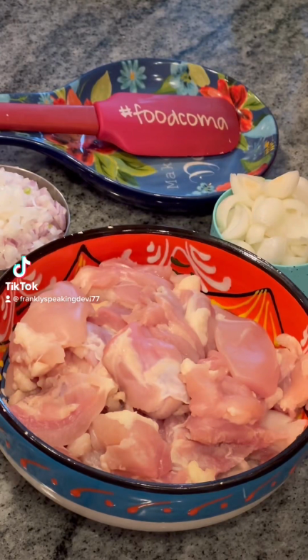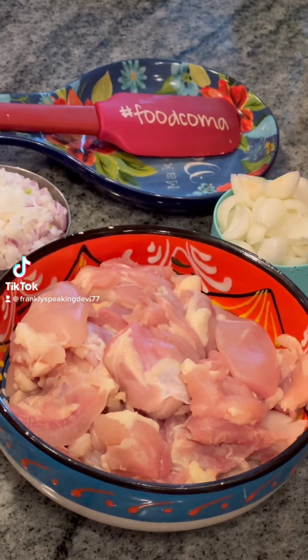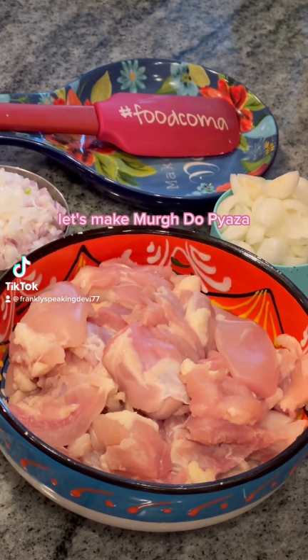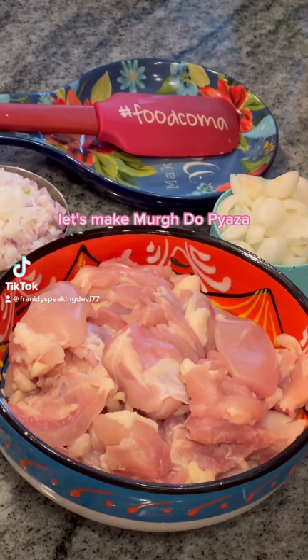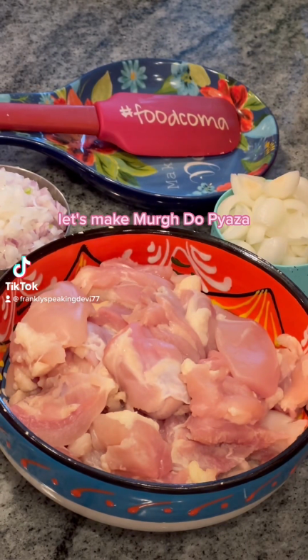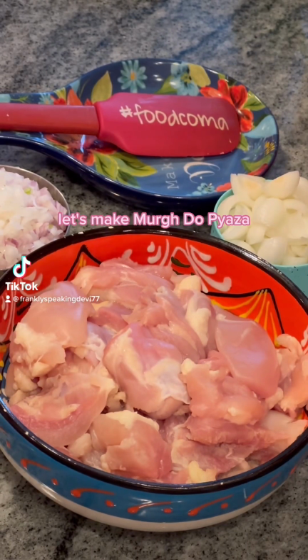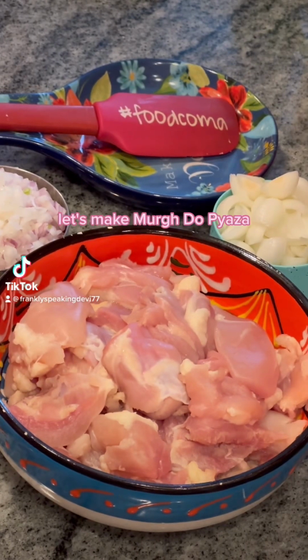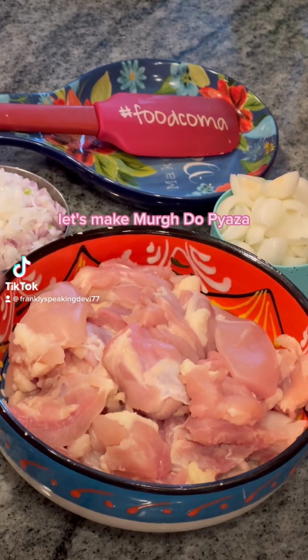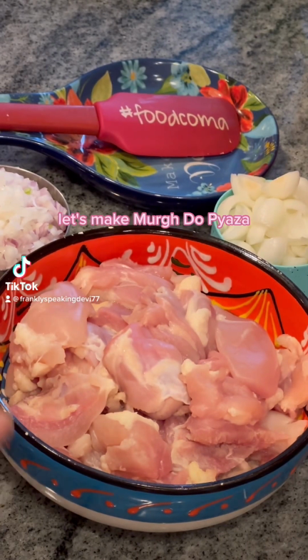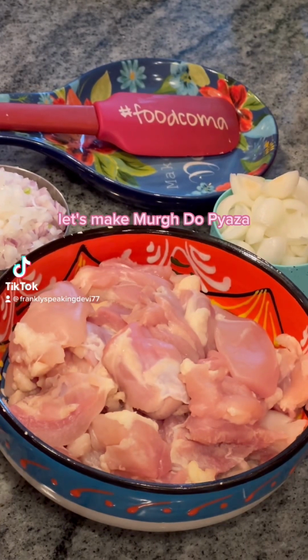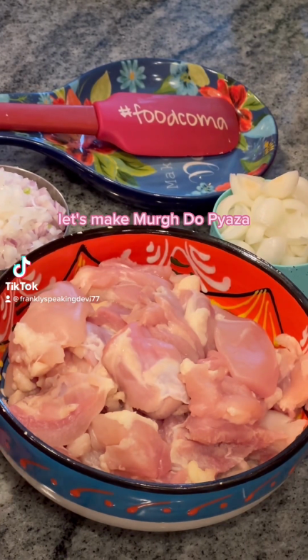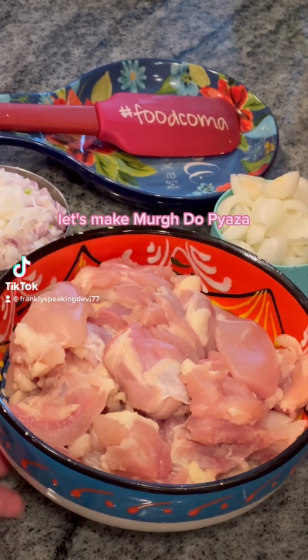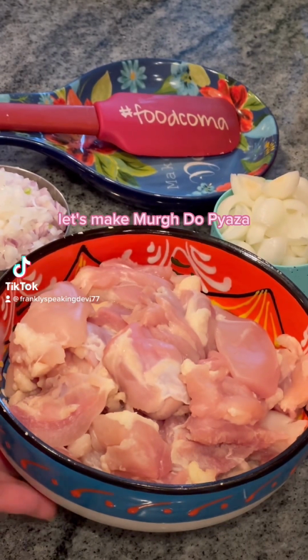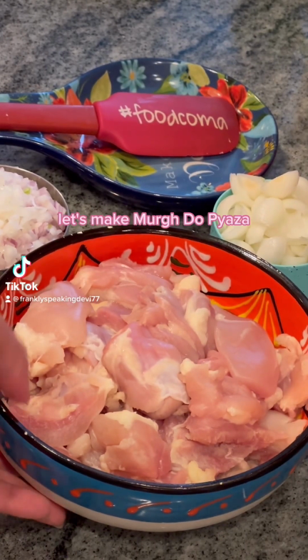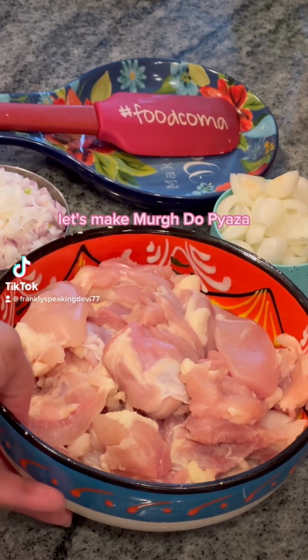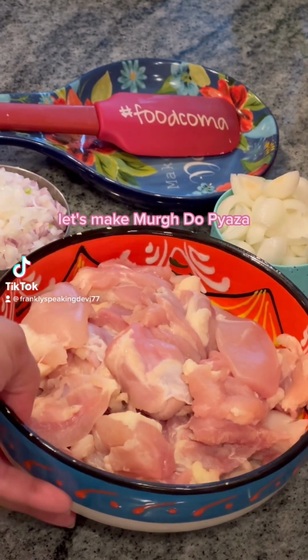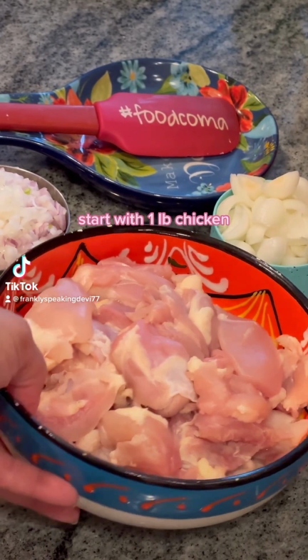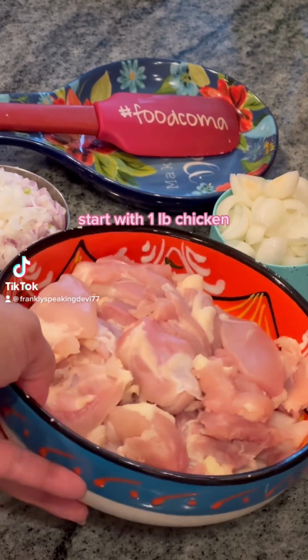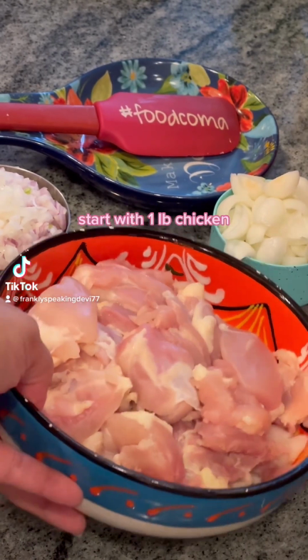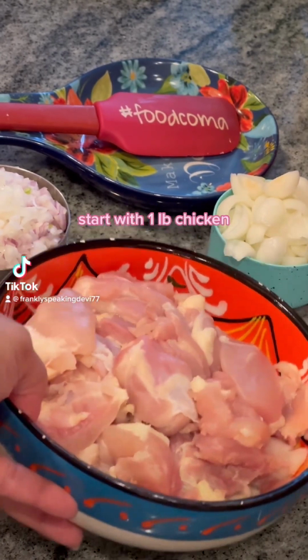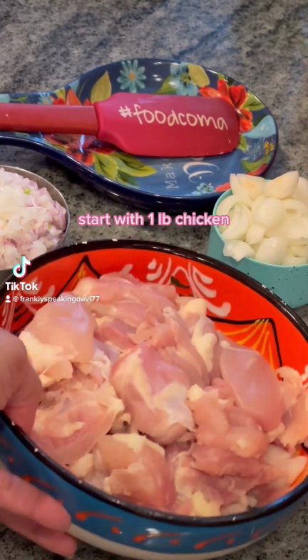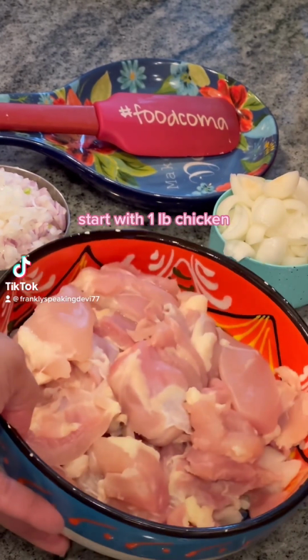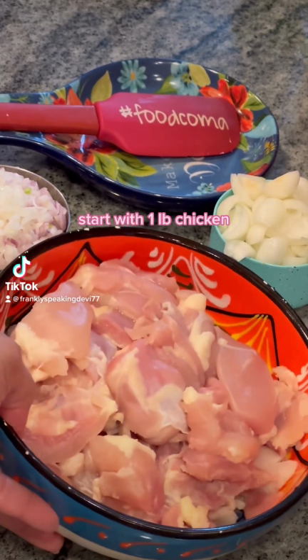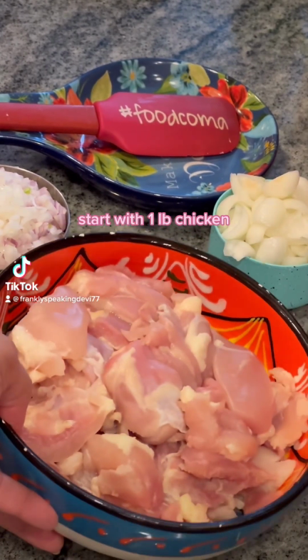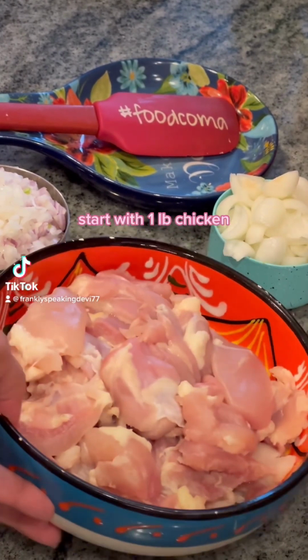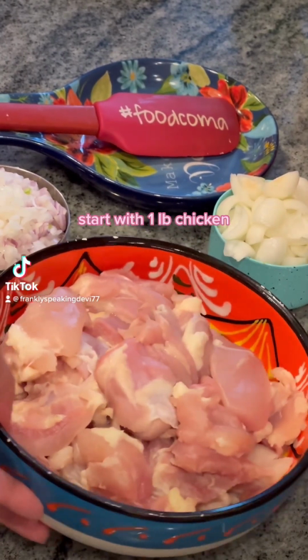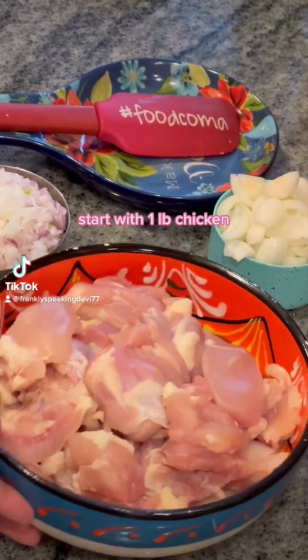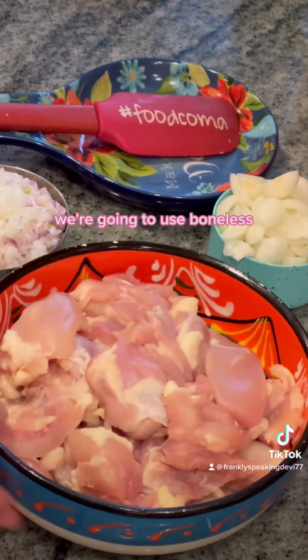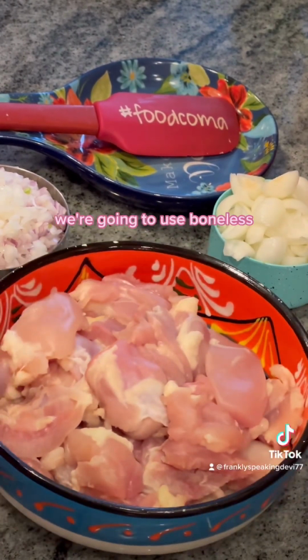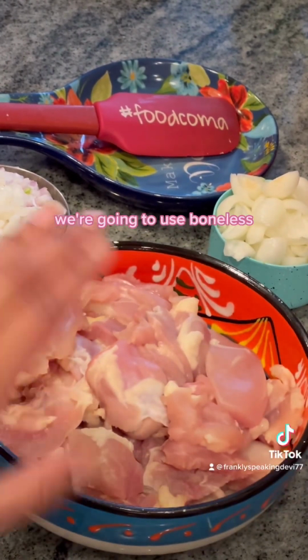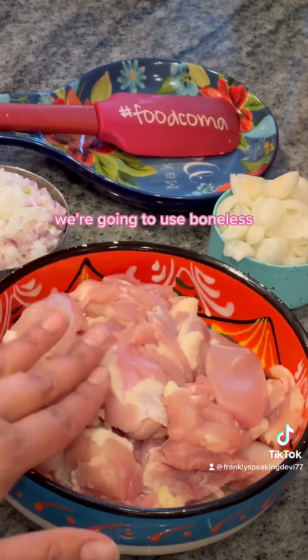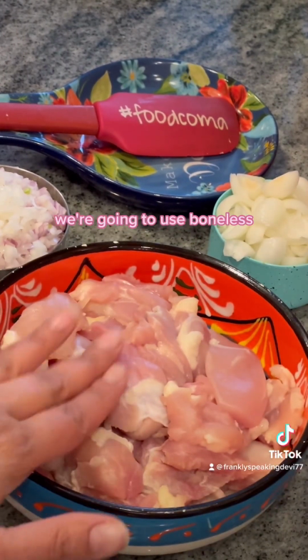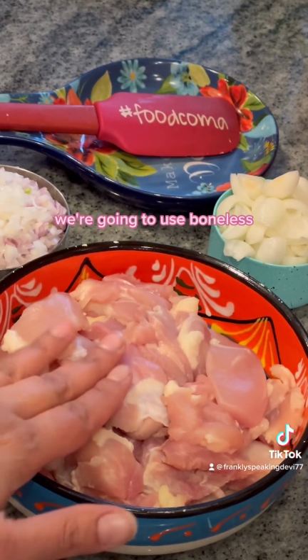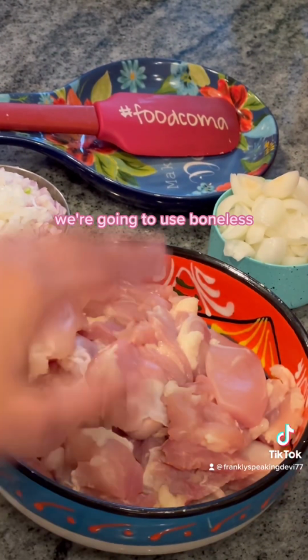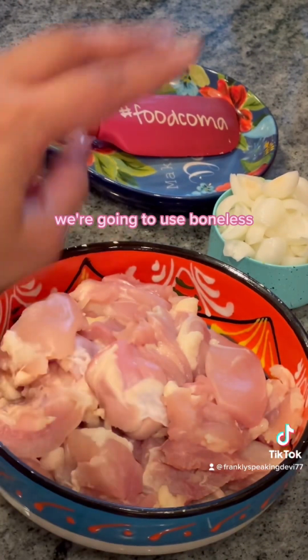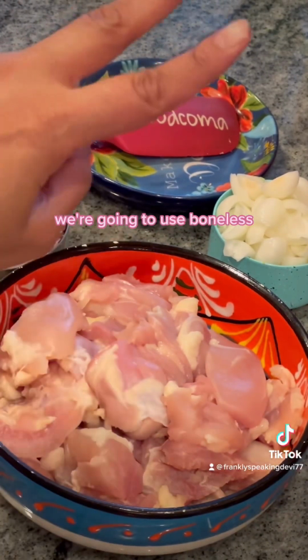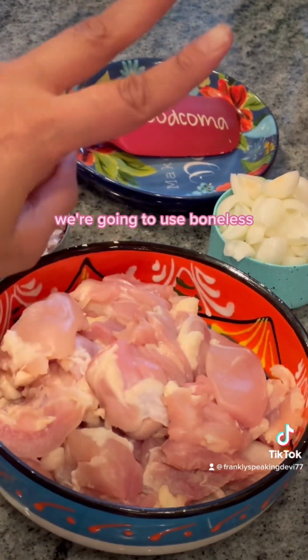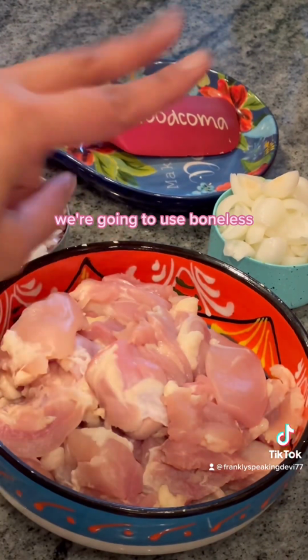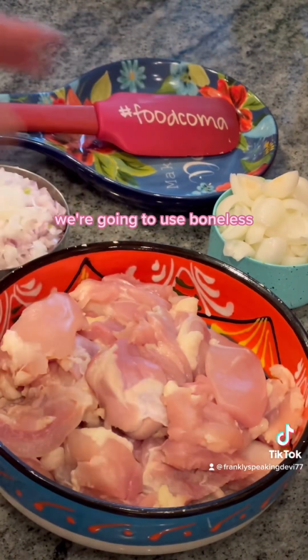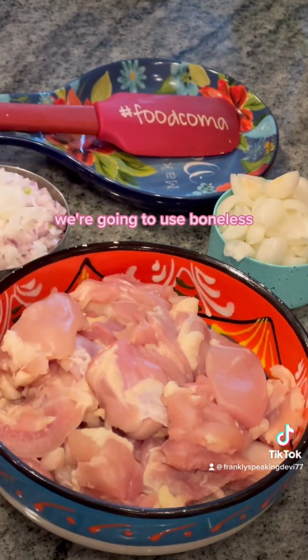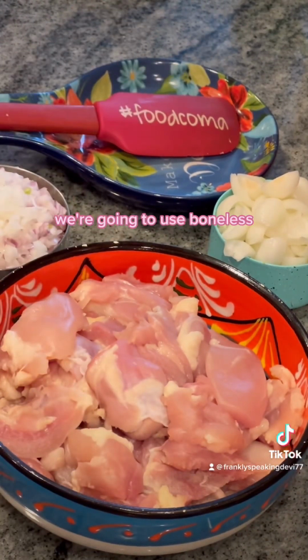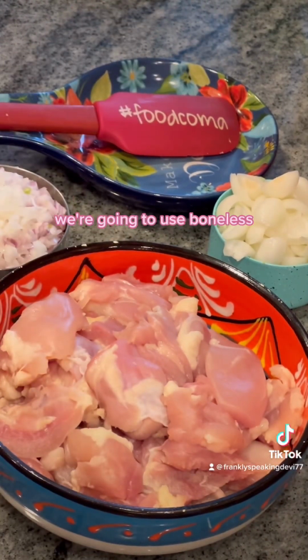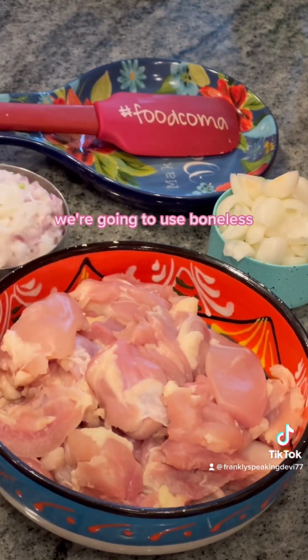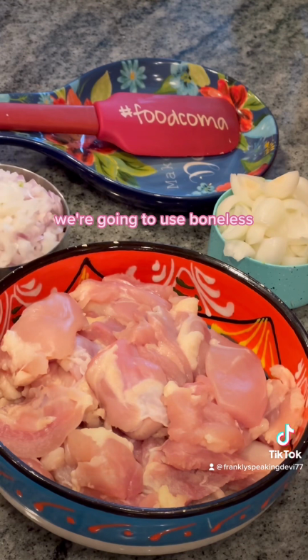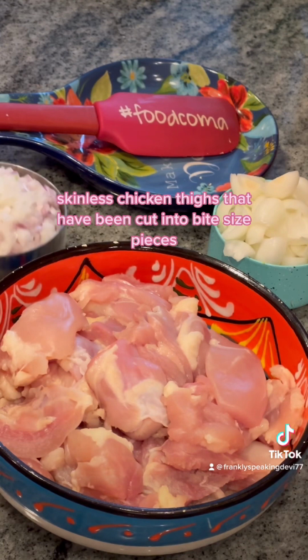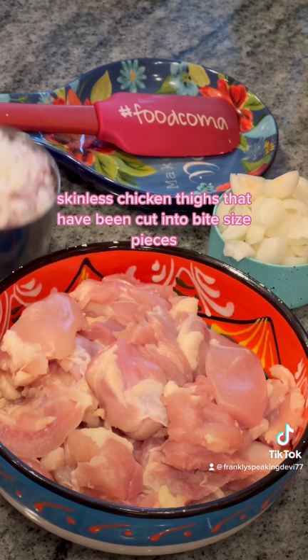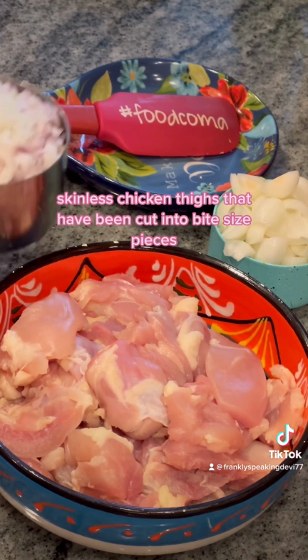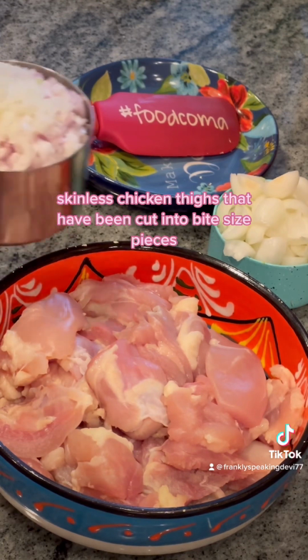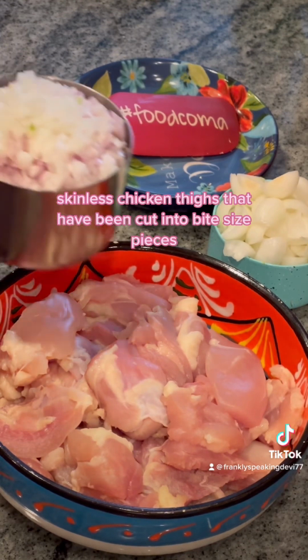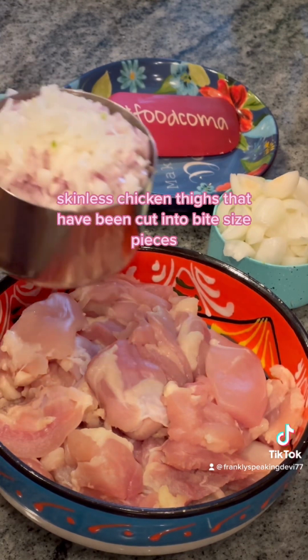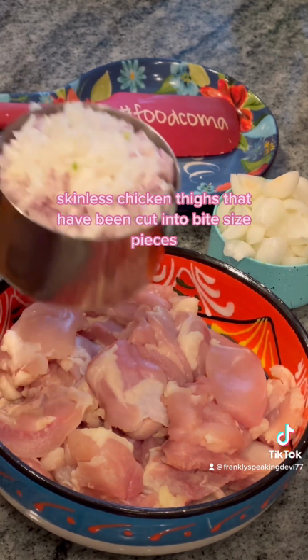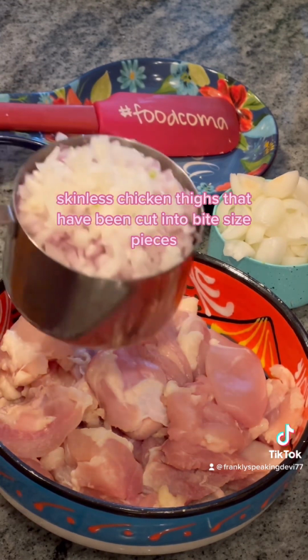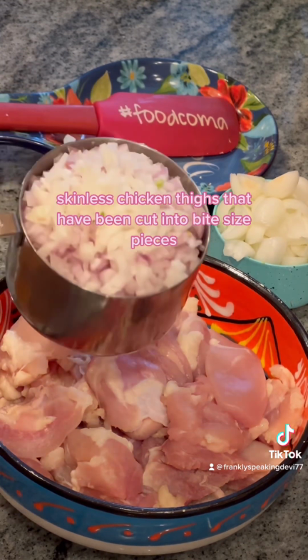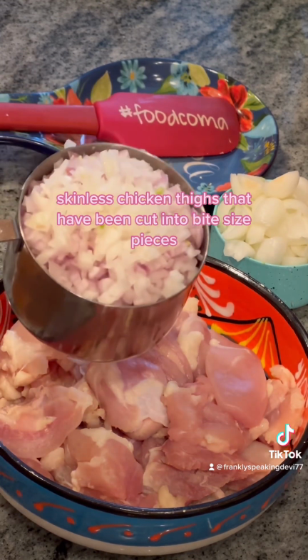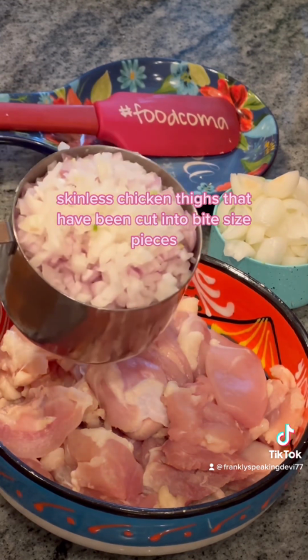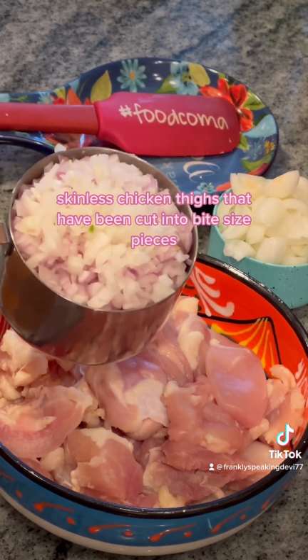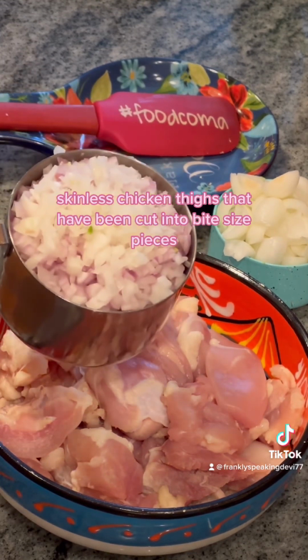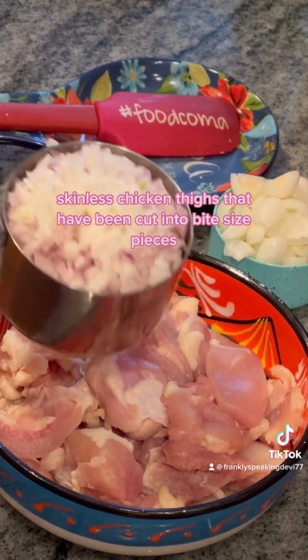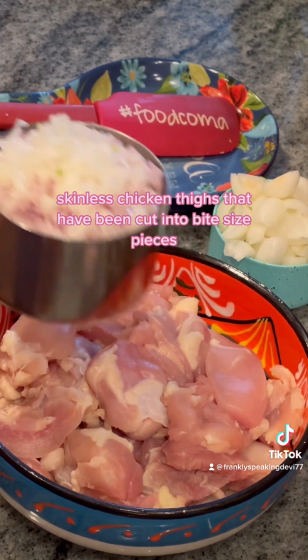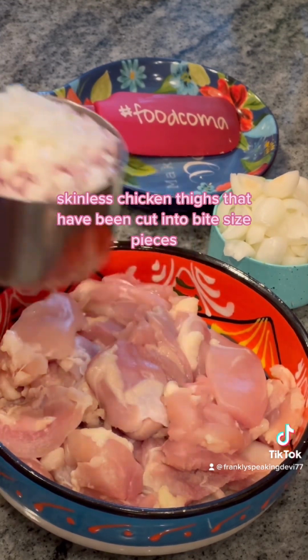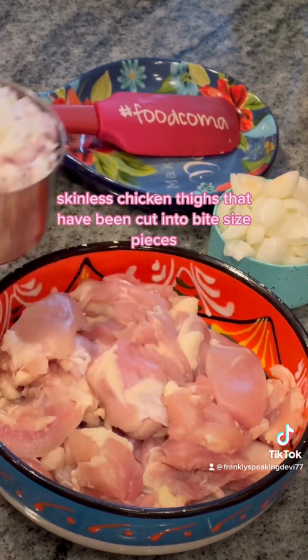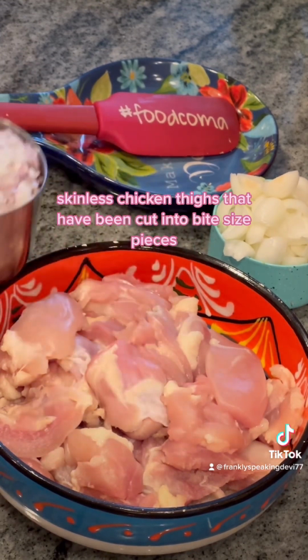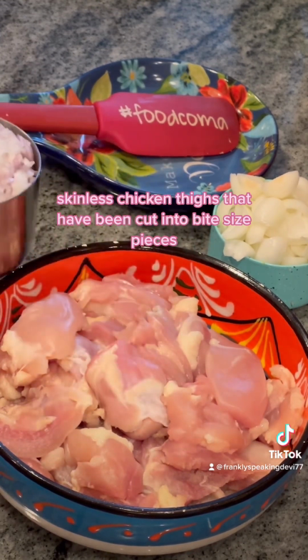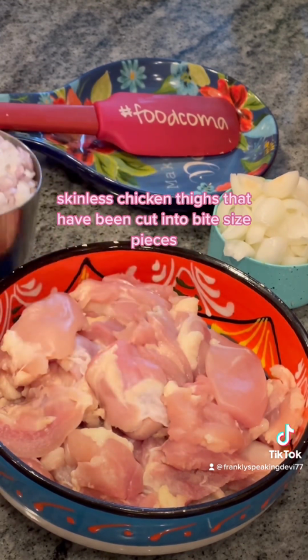Let's make Murgh Do Piyaza. Start with one pound of chicken. We're going to use boneless skinless chicken thighs that have been cut into bite-sized pieces.